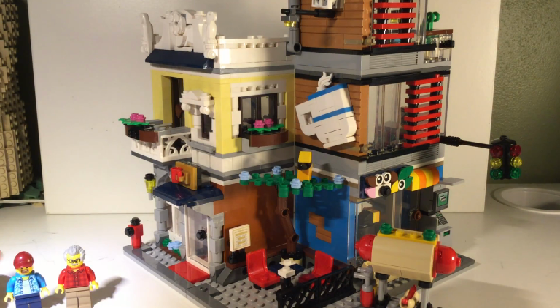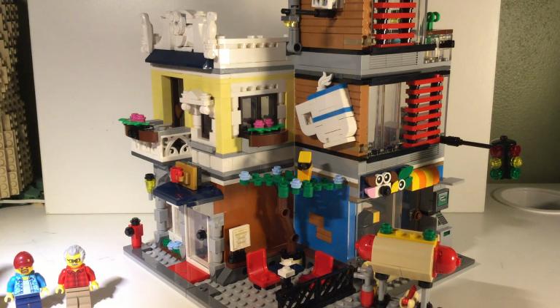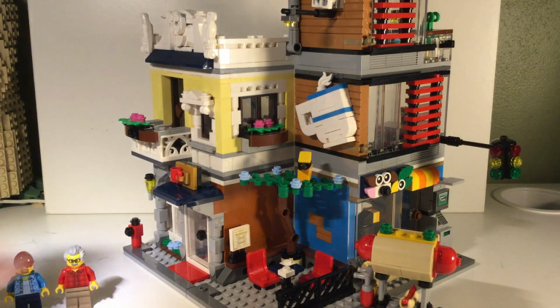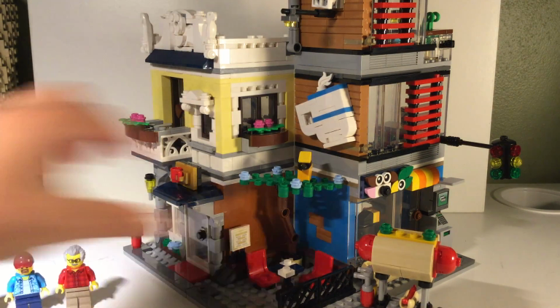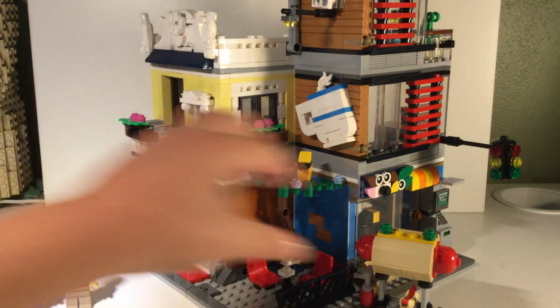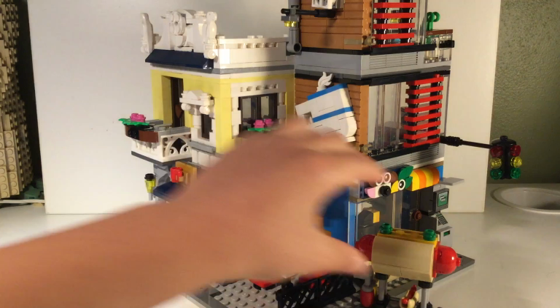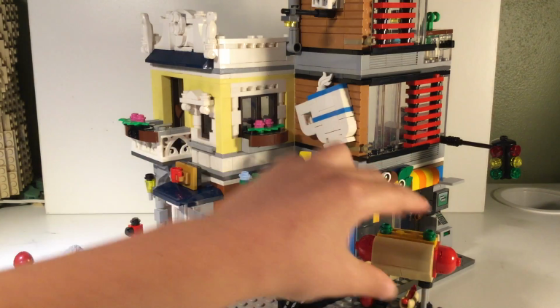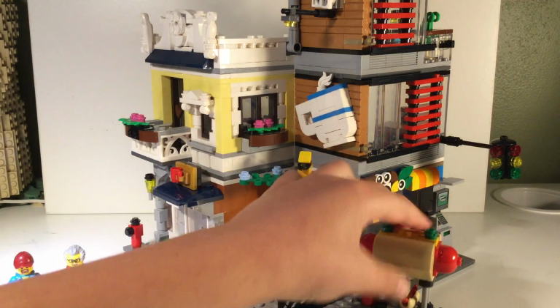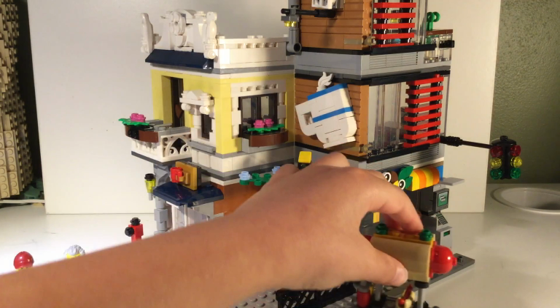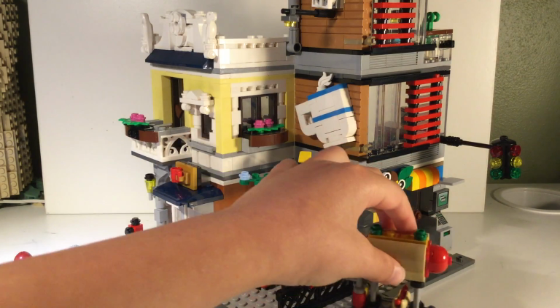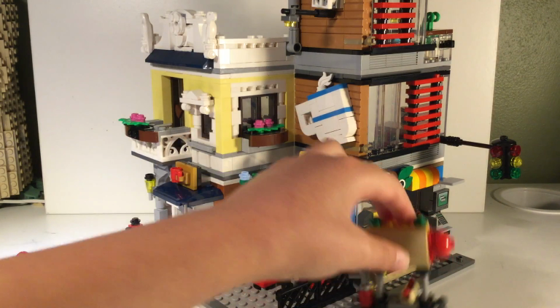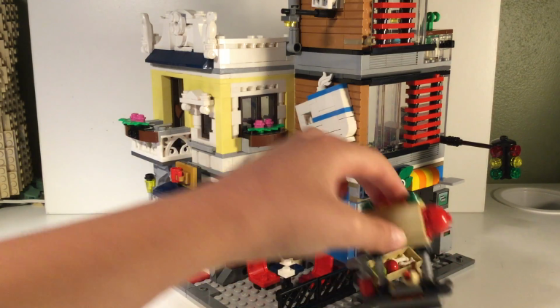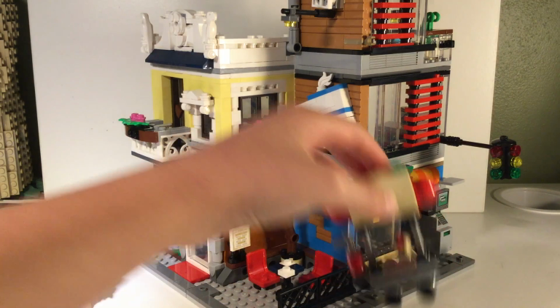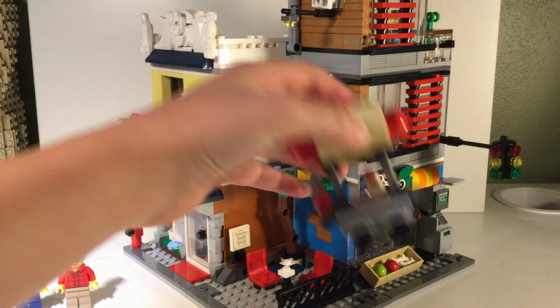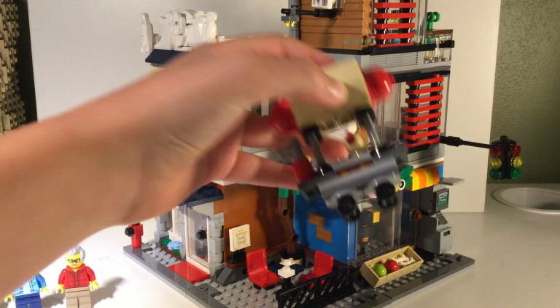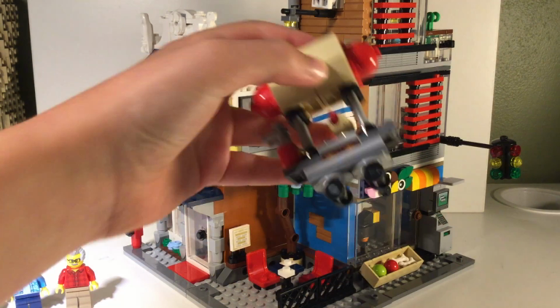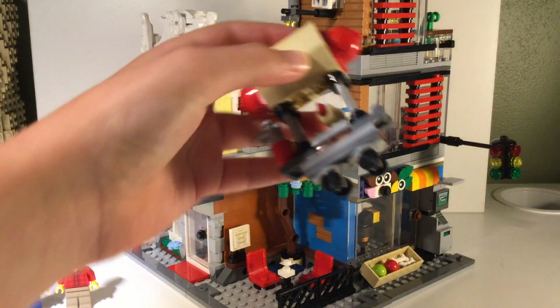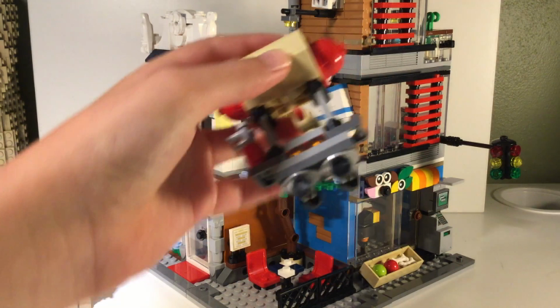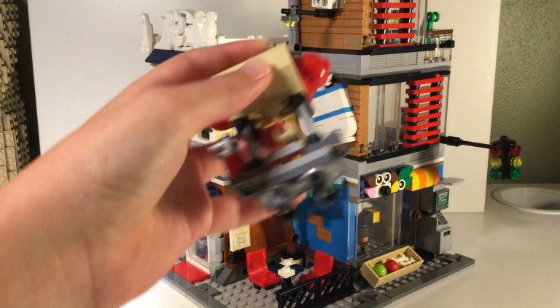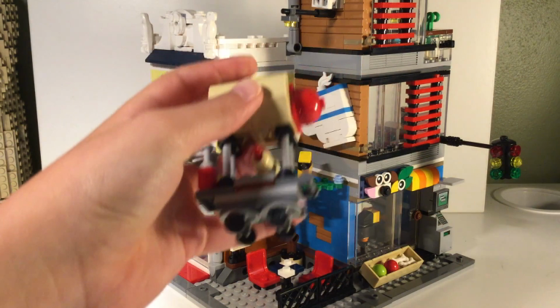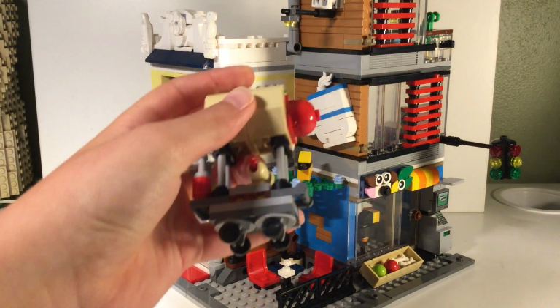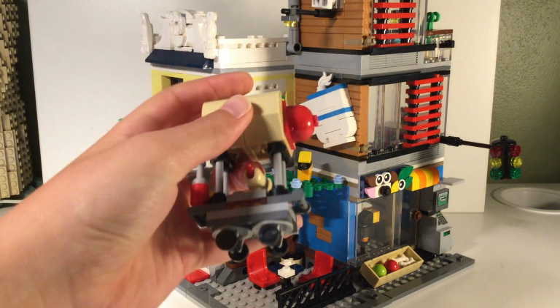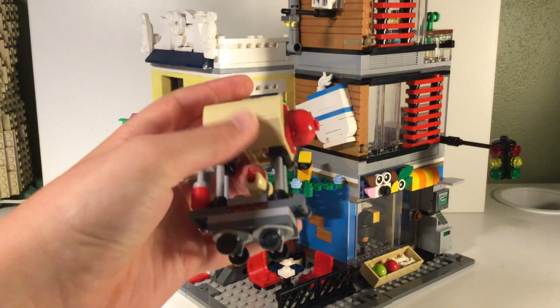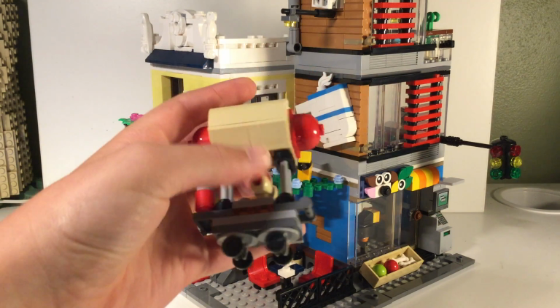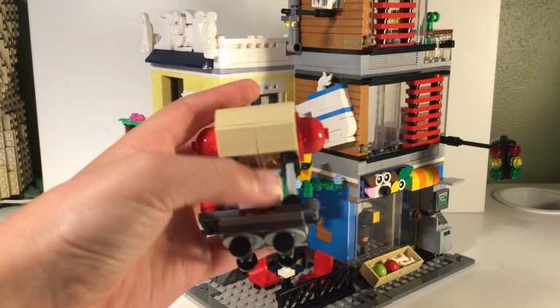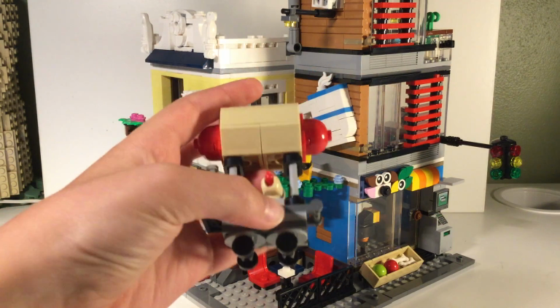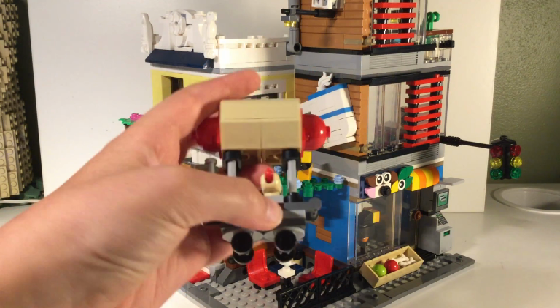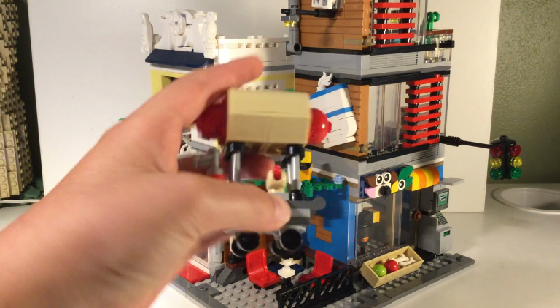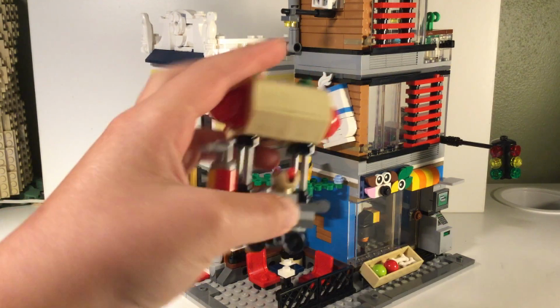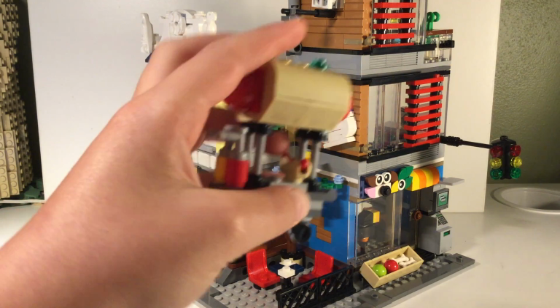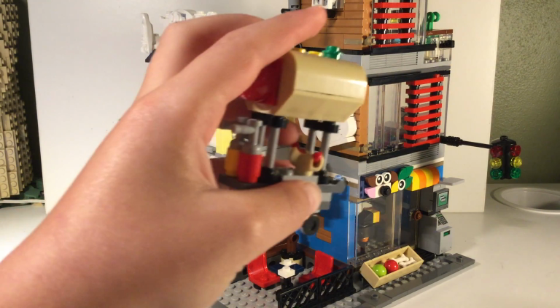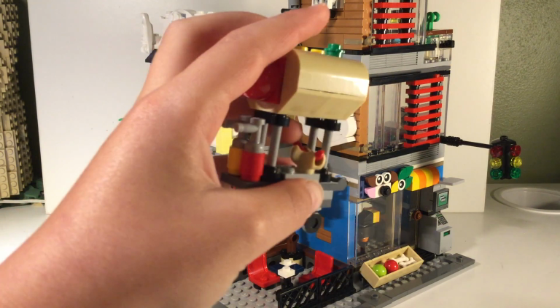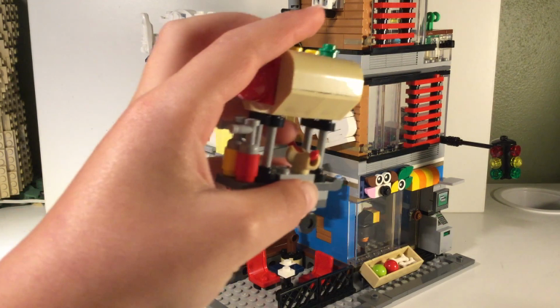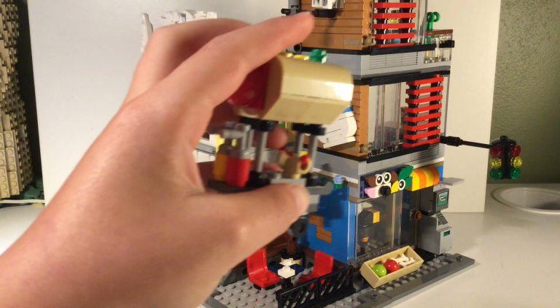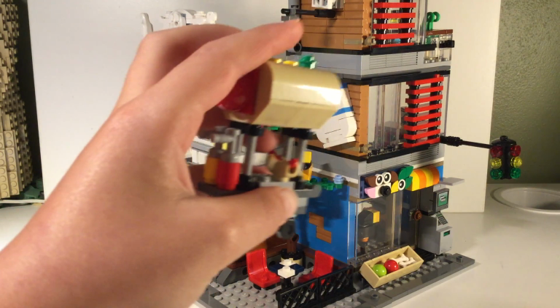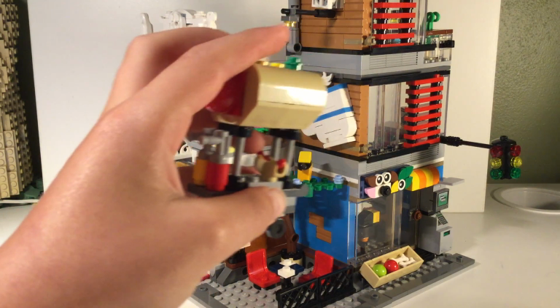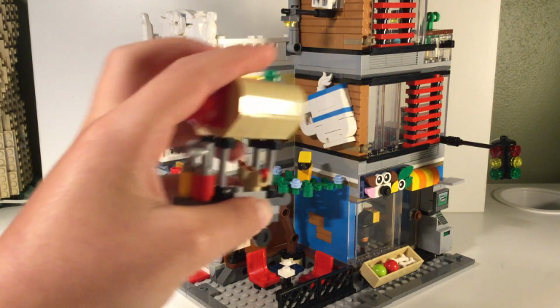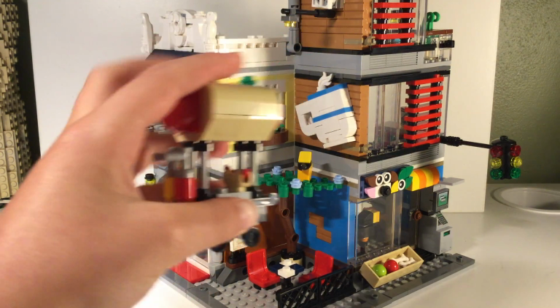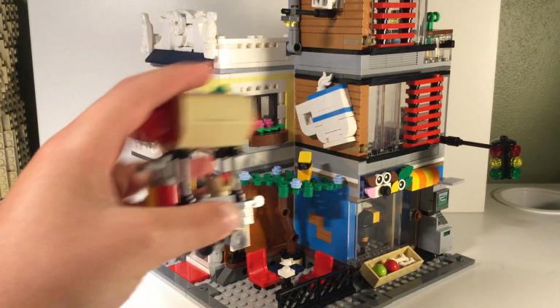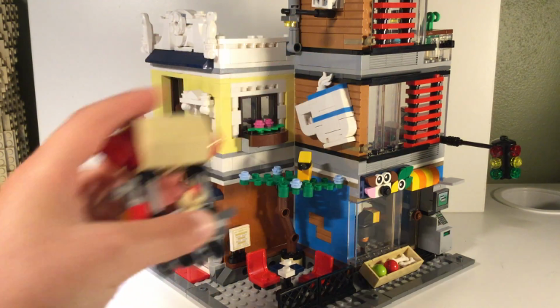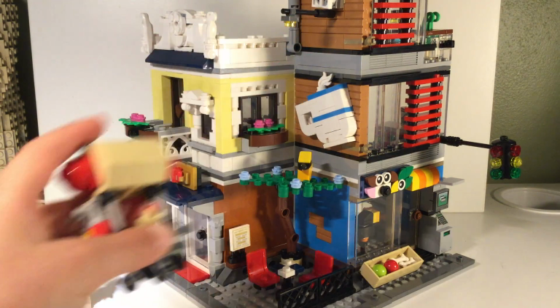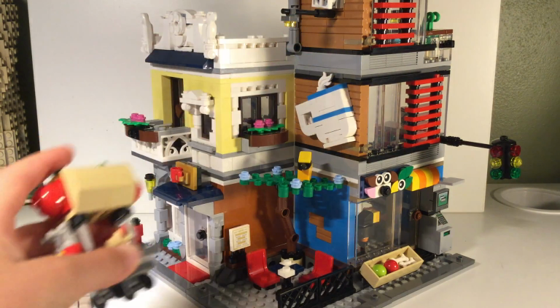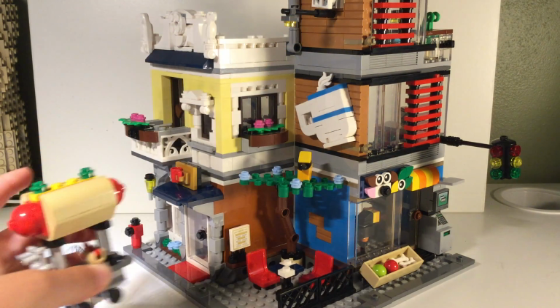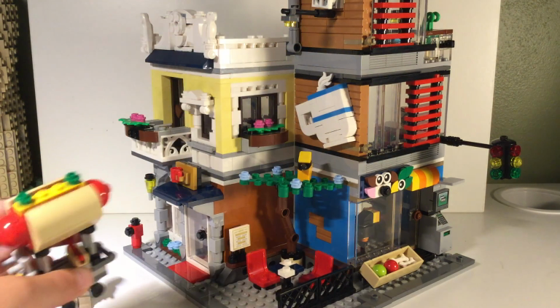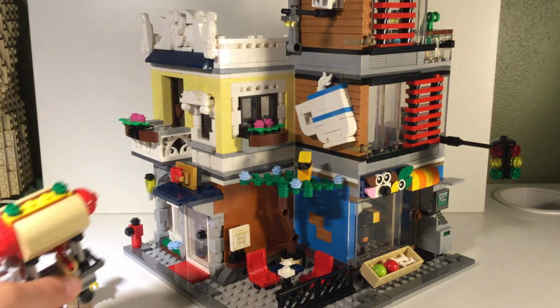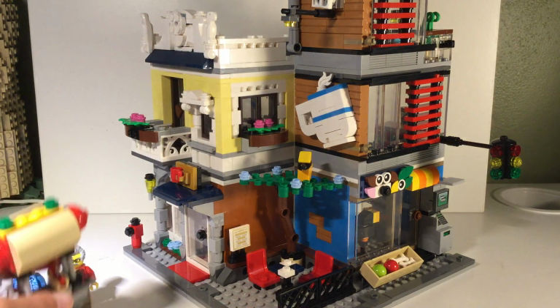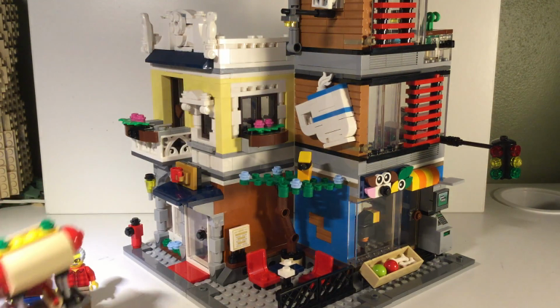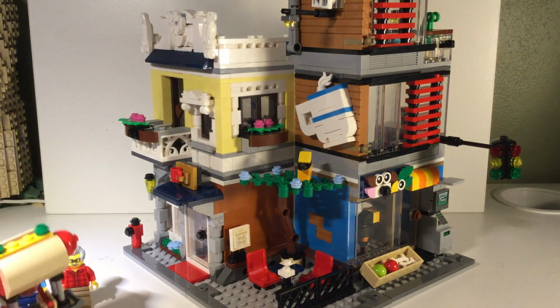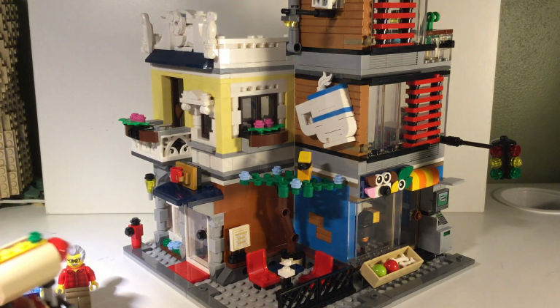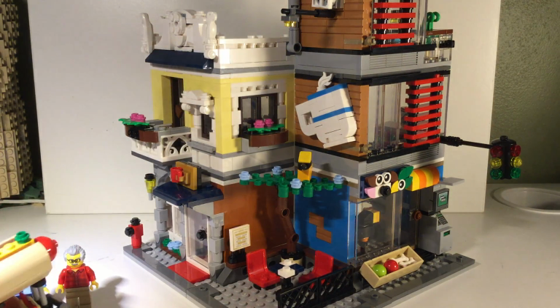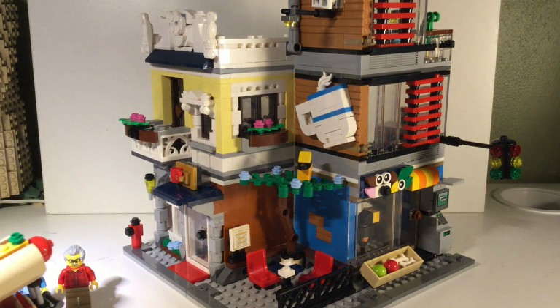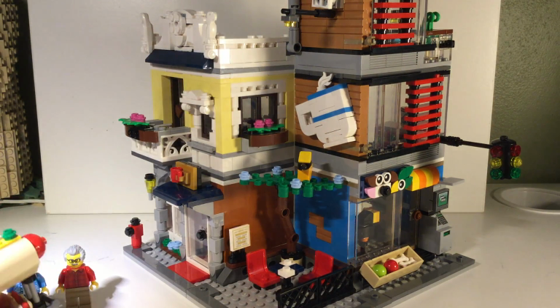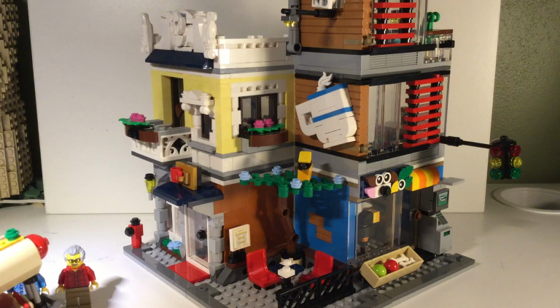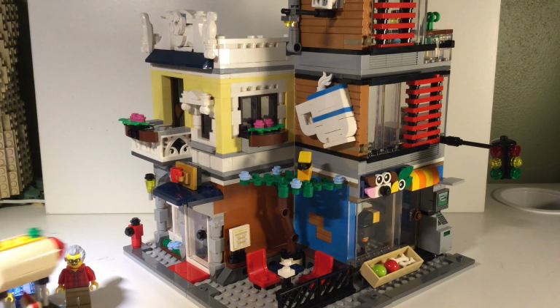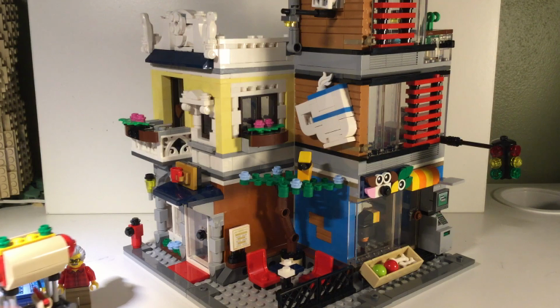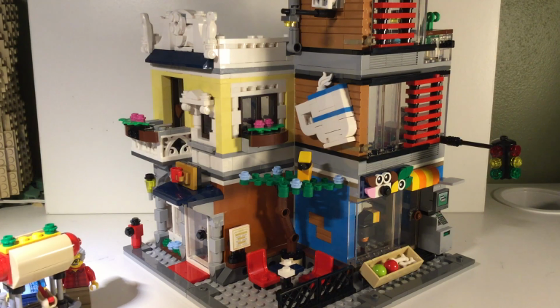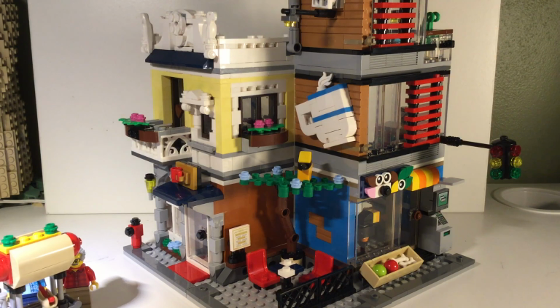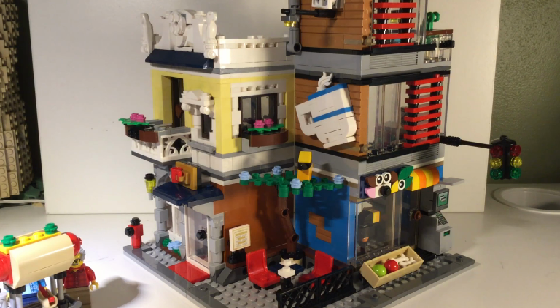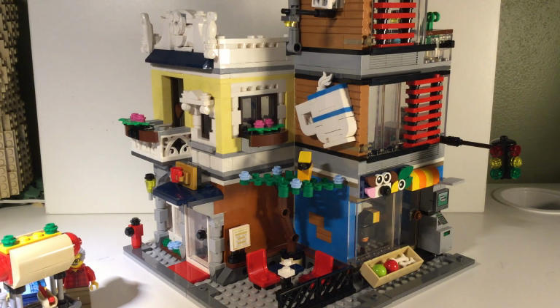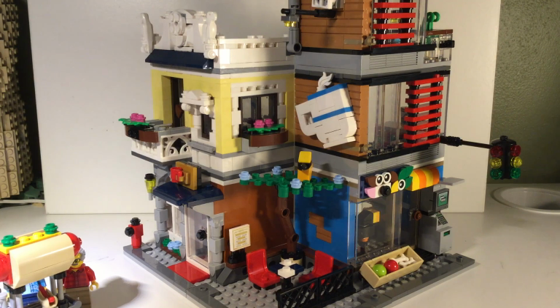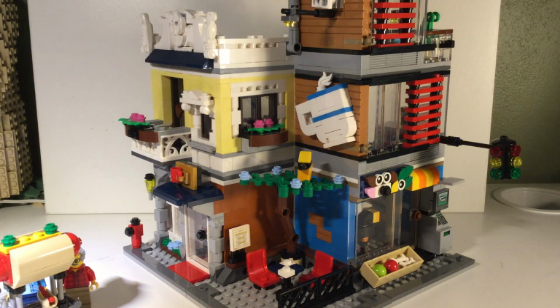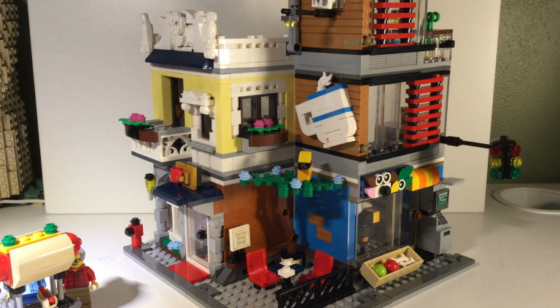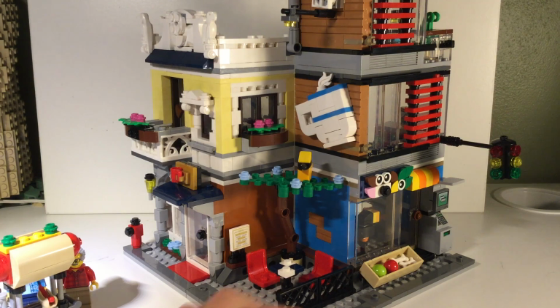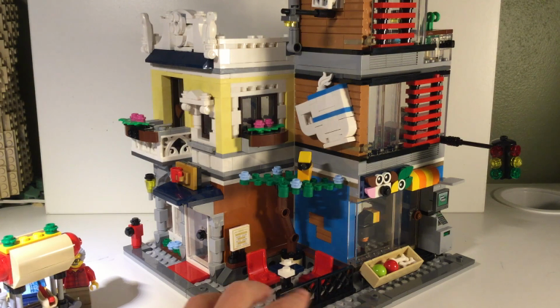It also comes with an exclusive hot dog stand. That's pretty nice. Let's get right into the building.